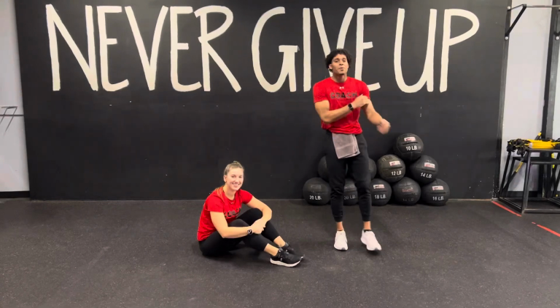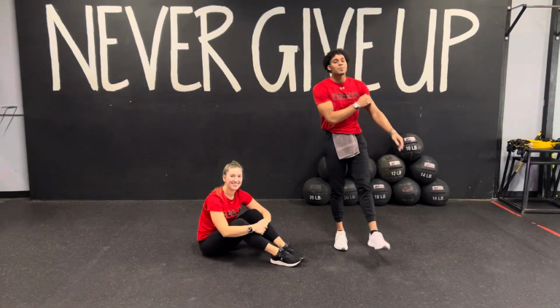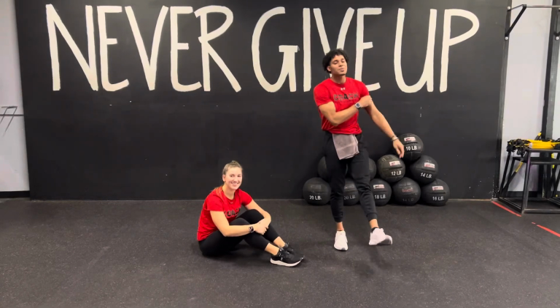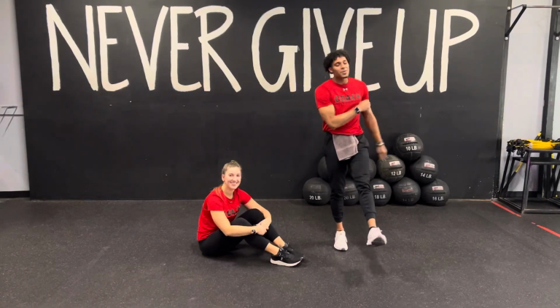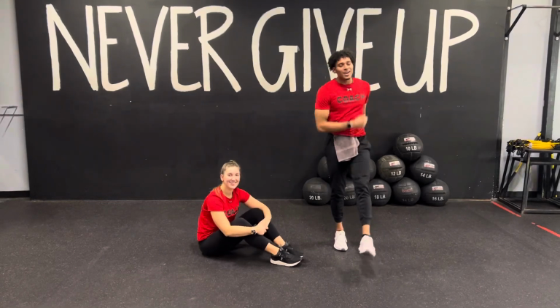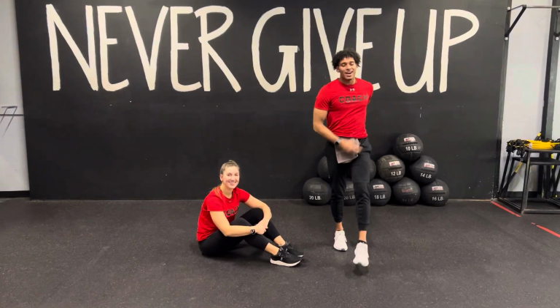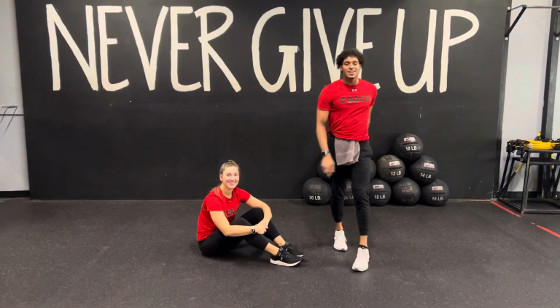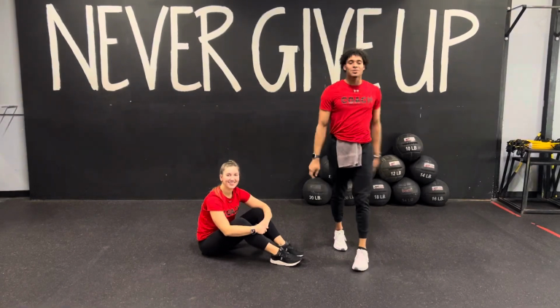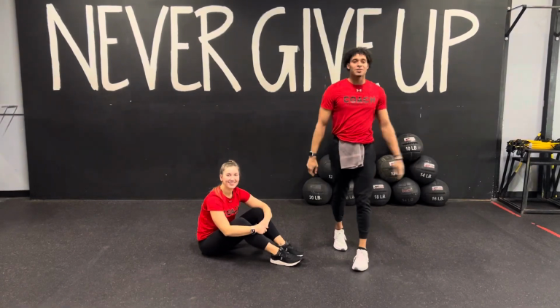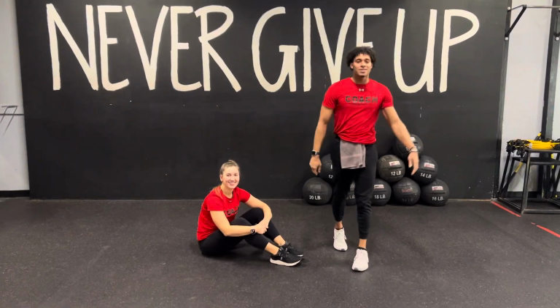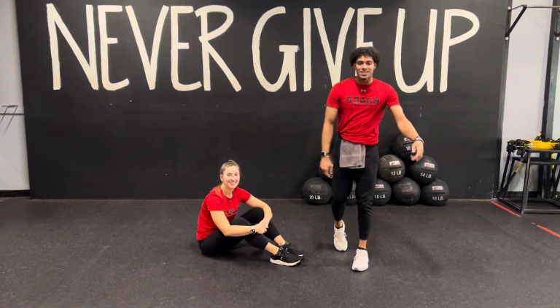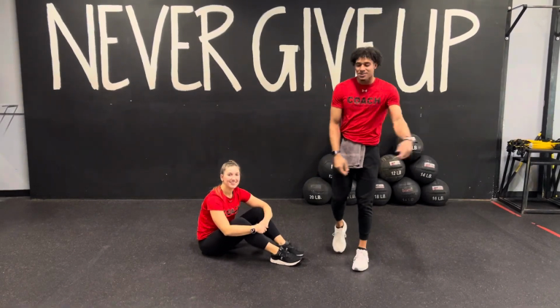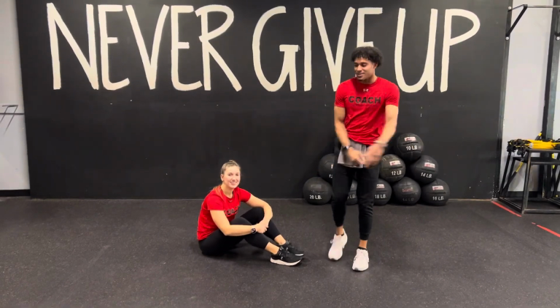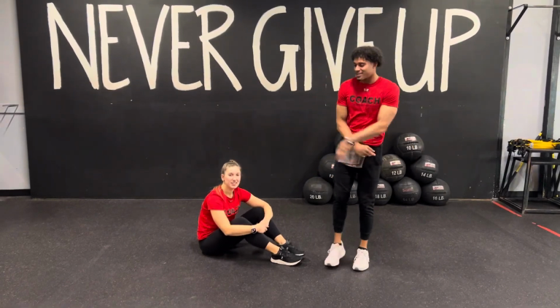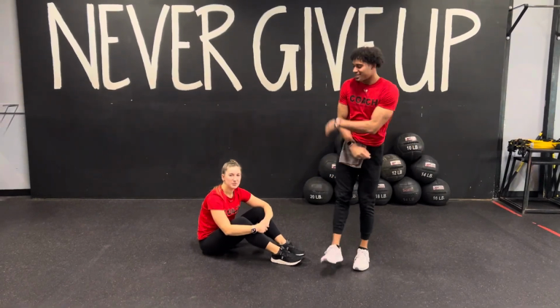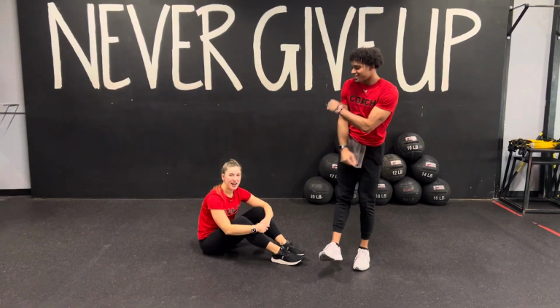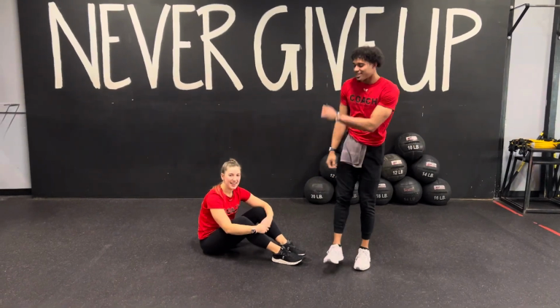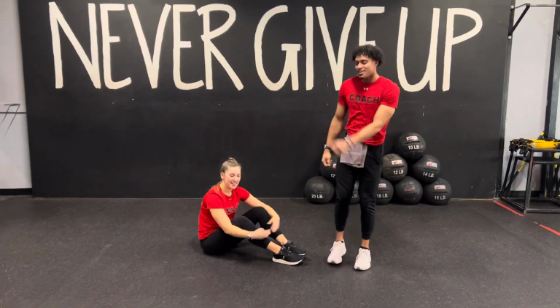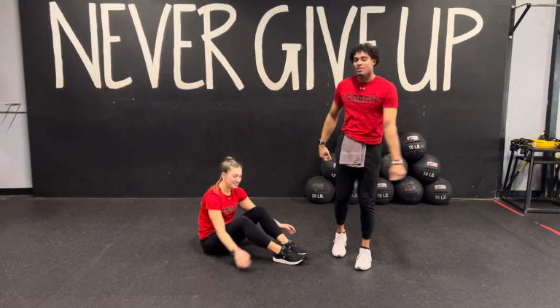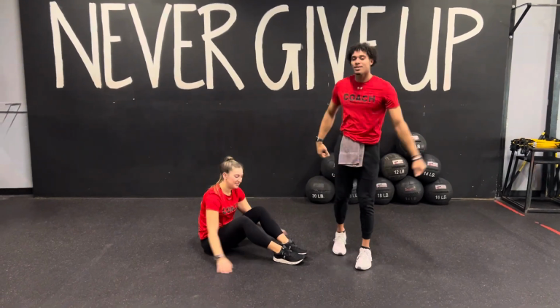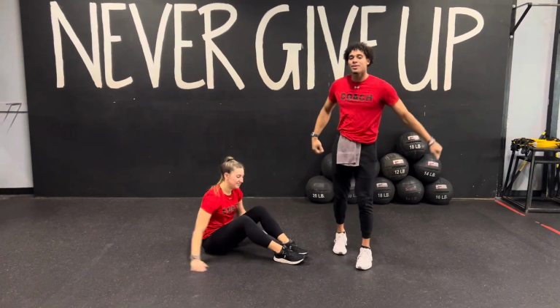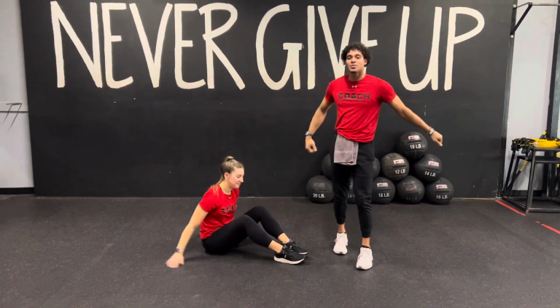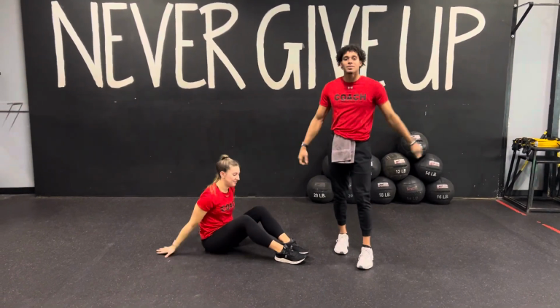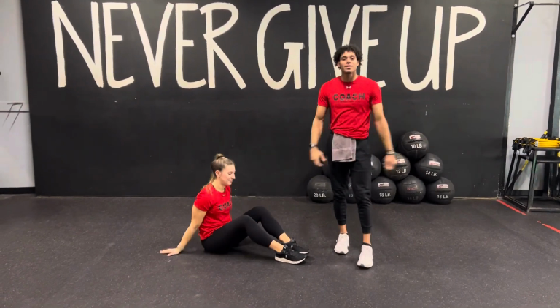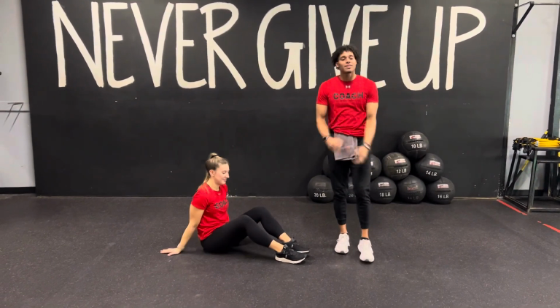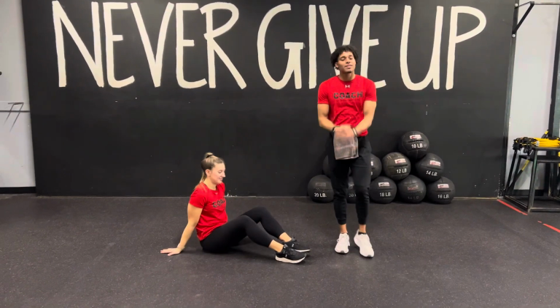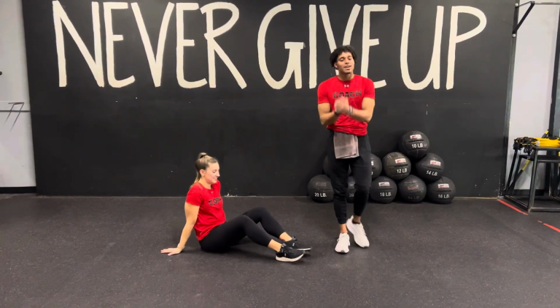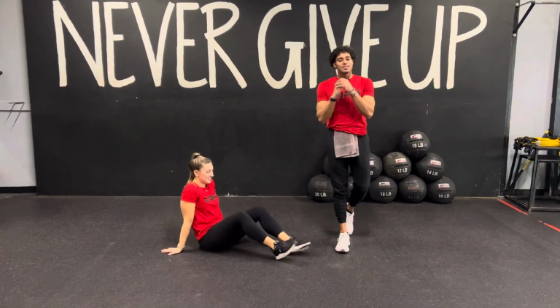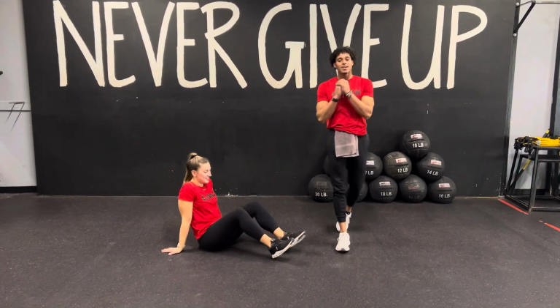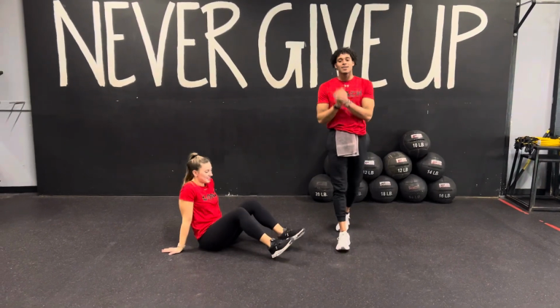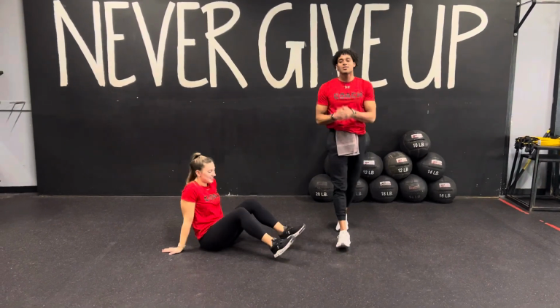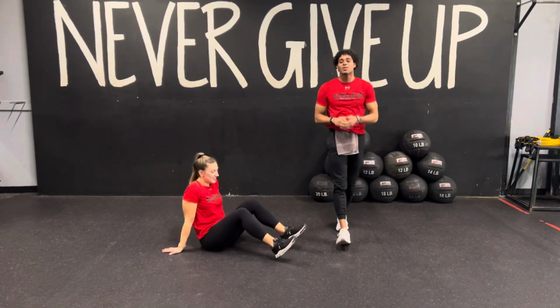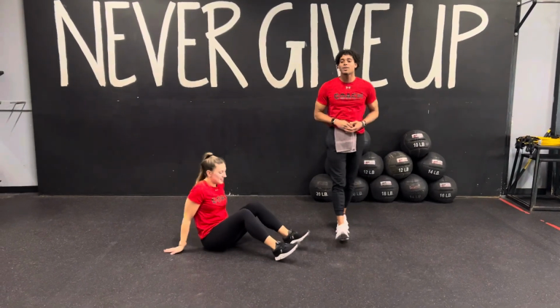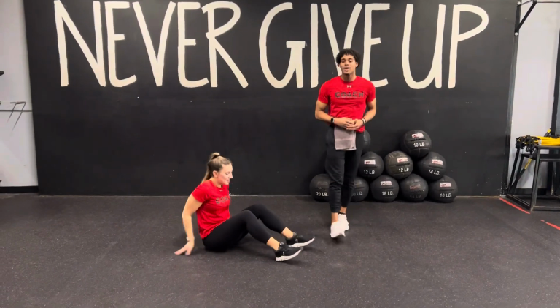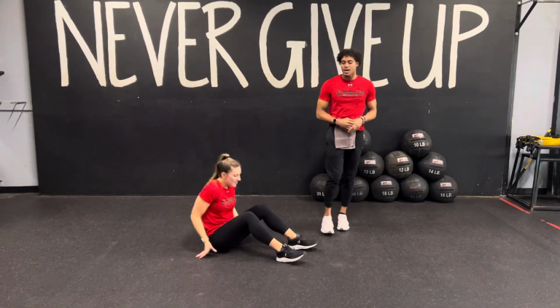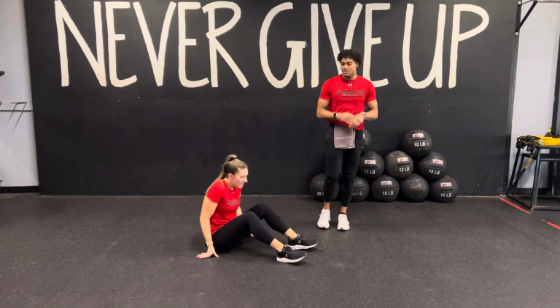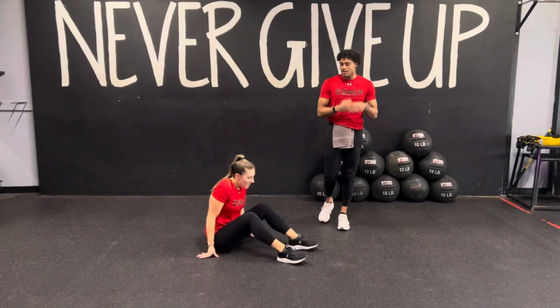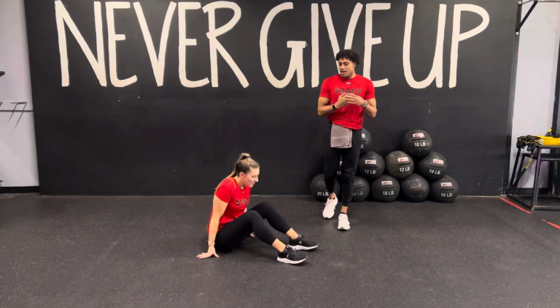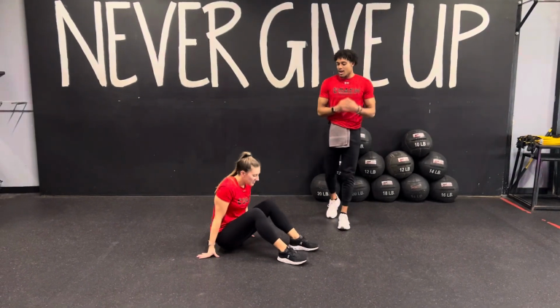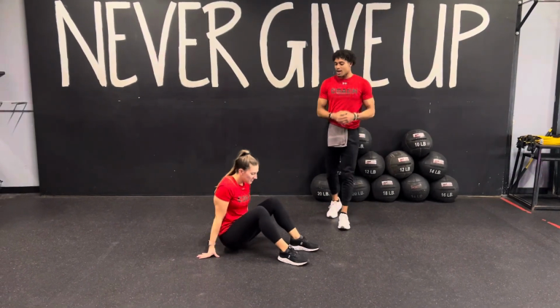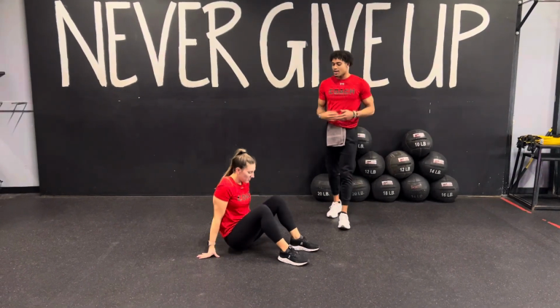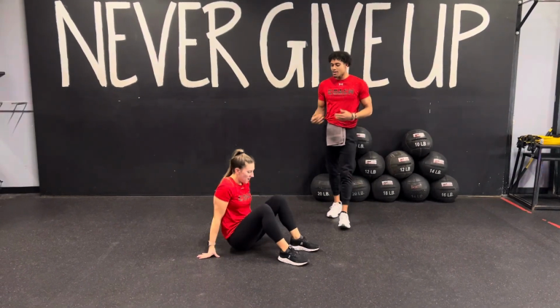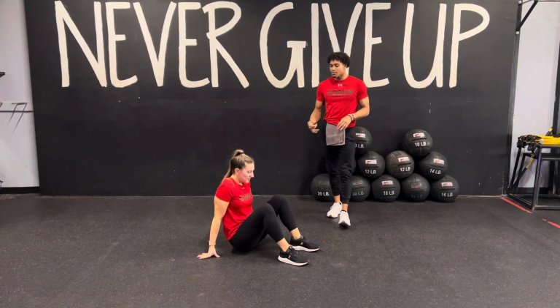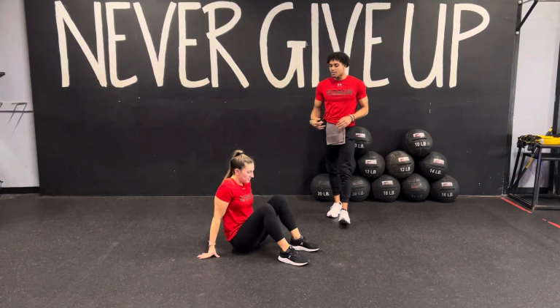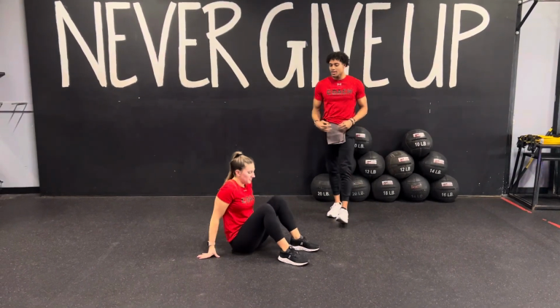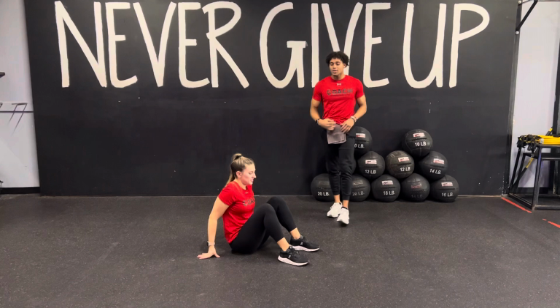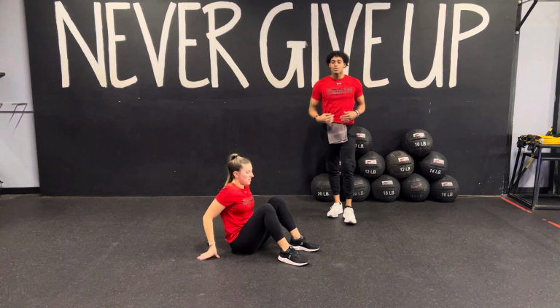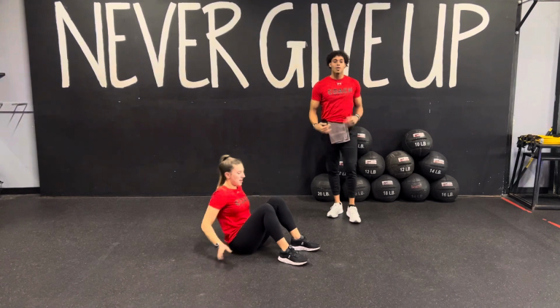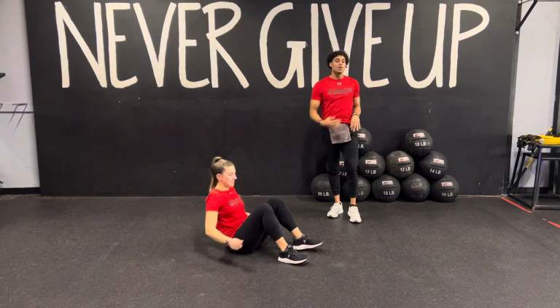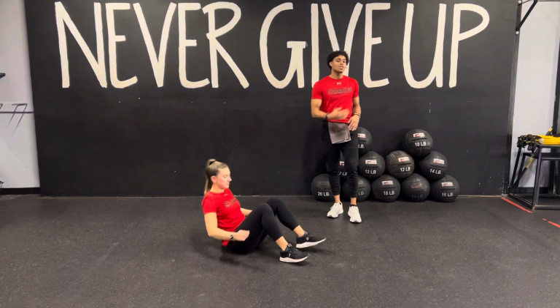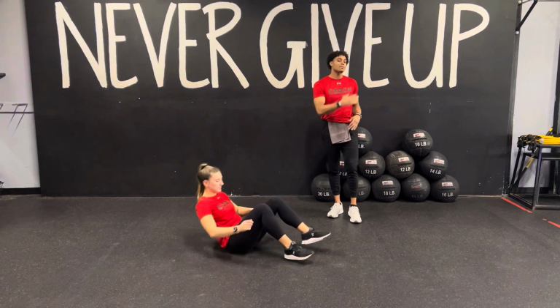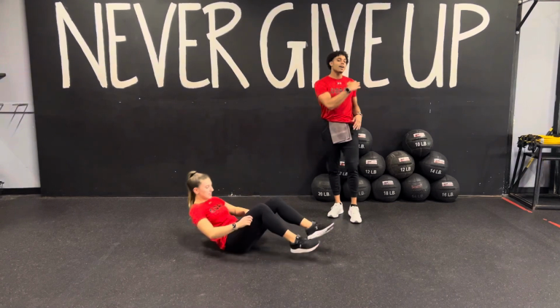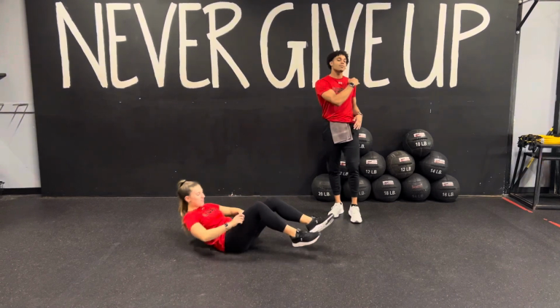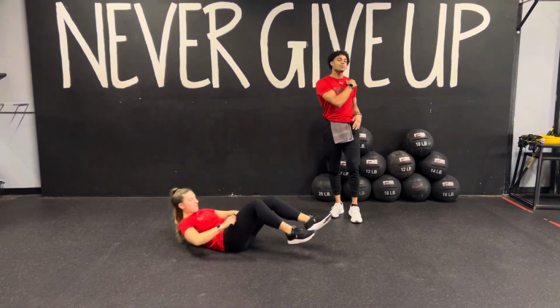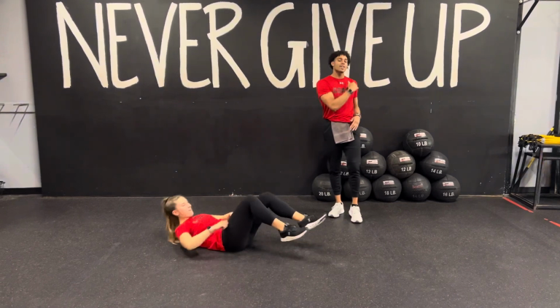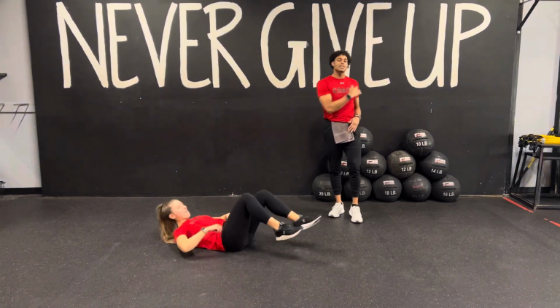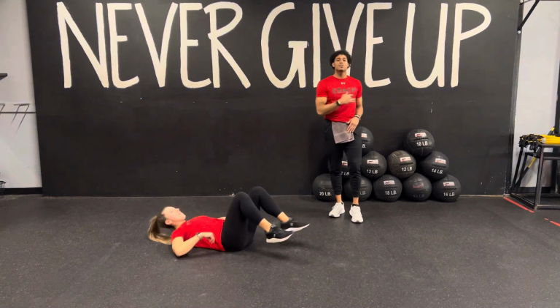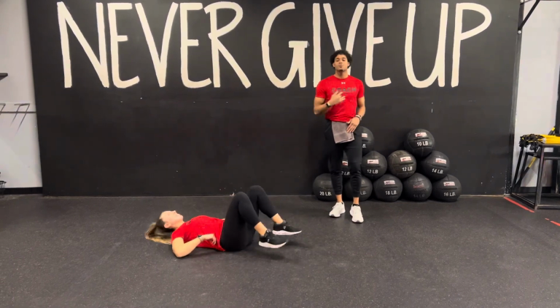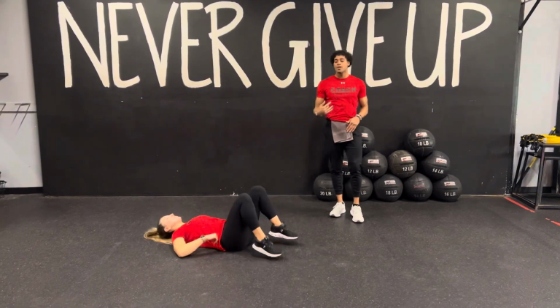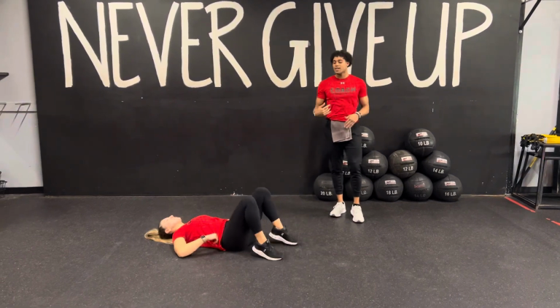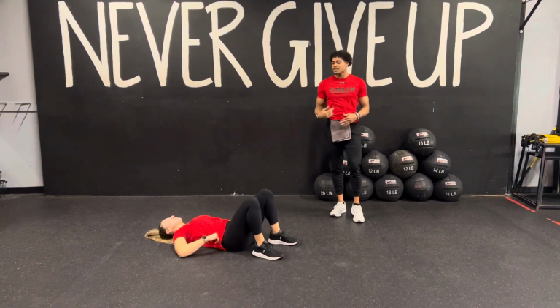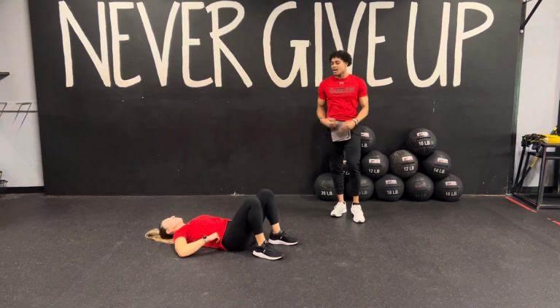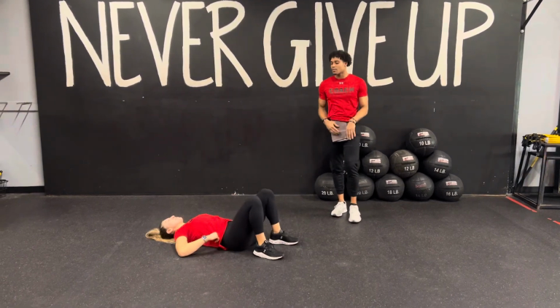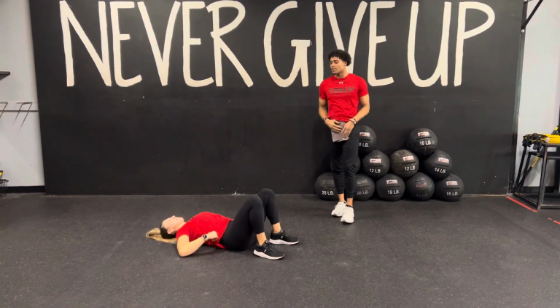What's going on guys? Coach and Maddie here. We're coming at you with another exercise. So we got a hip bridge, cross body reach to a side plank.